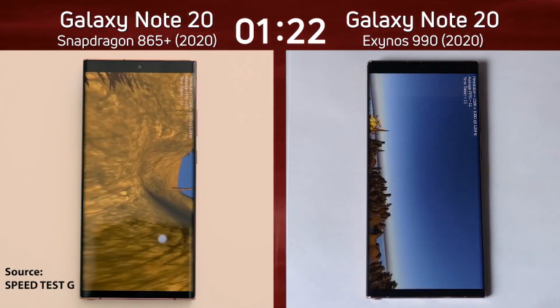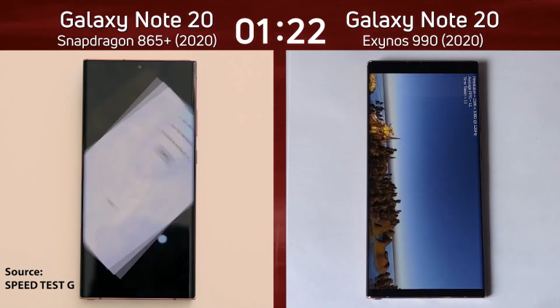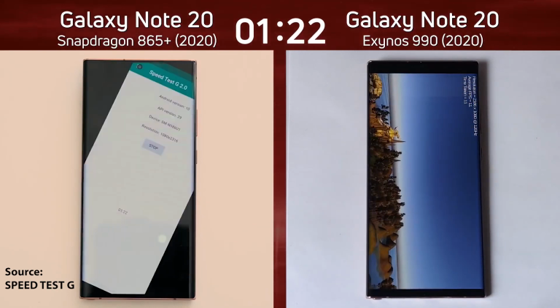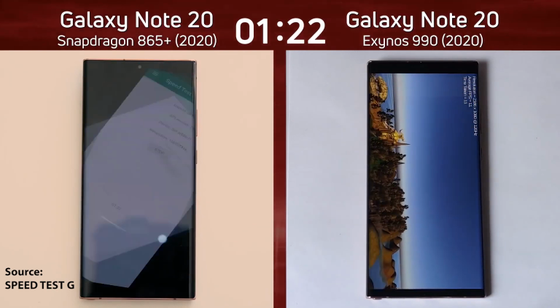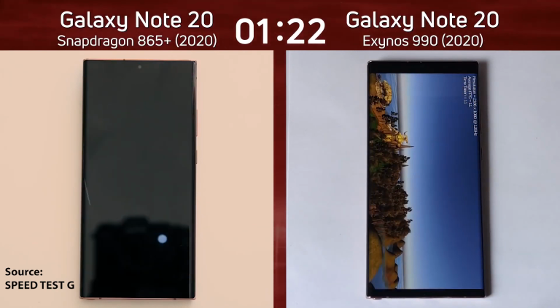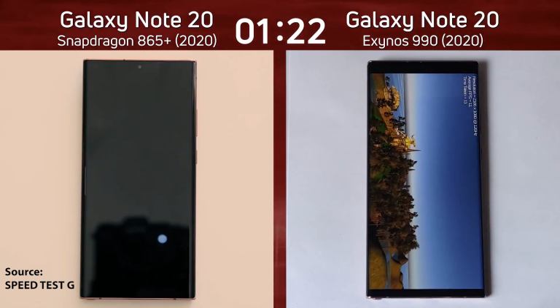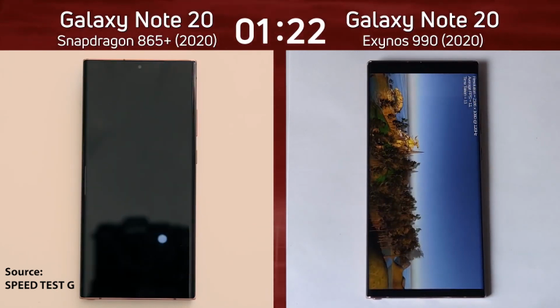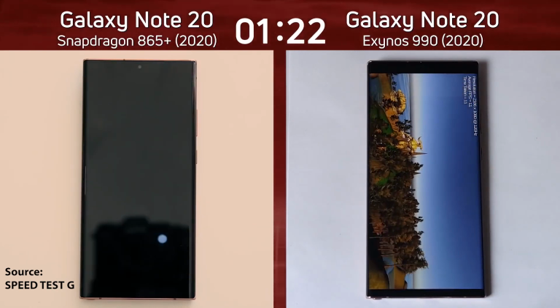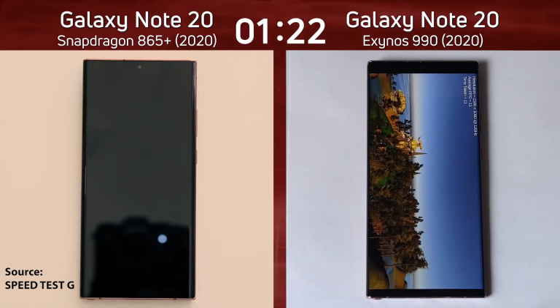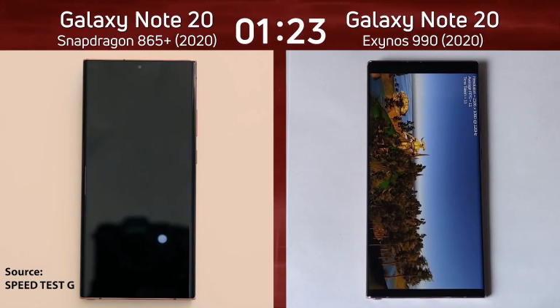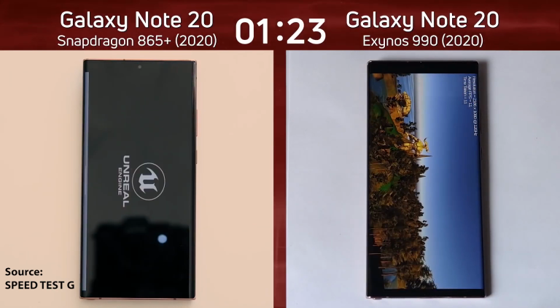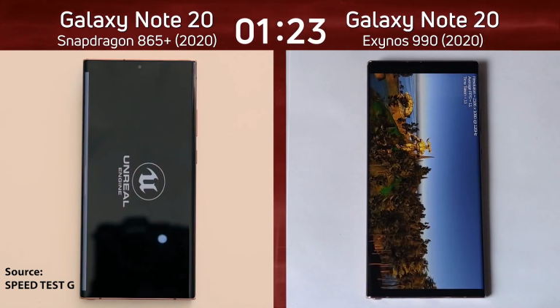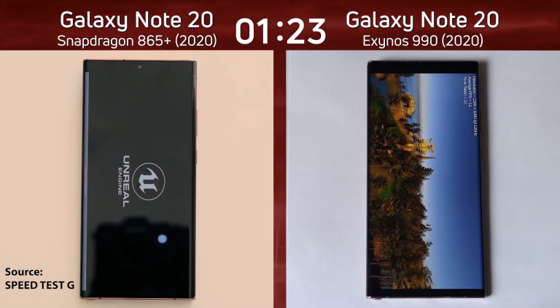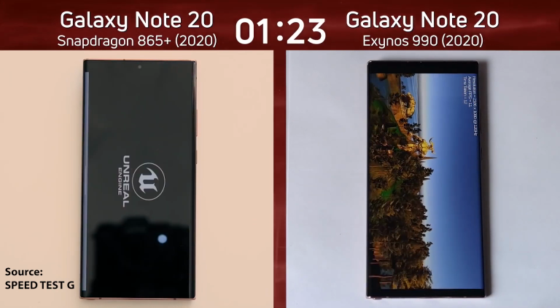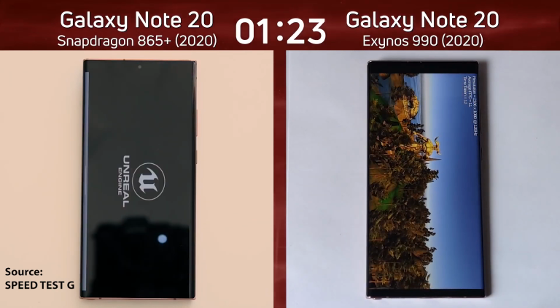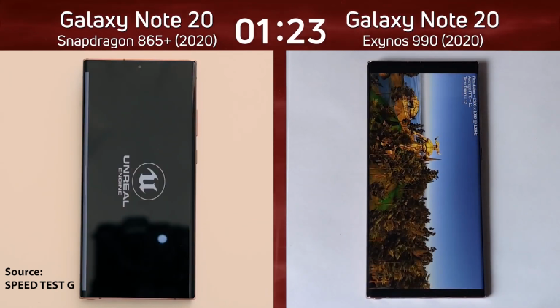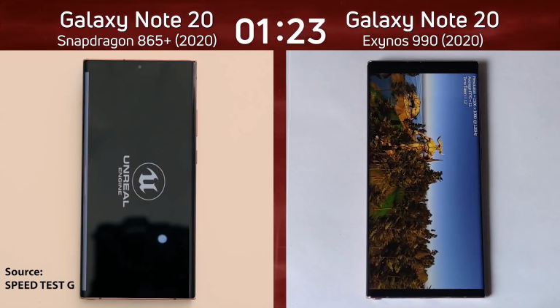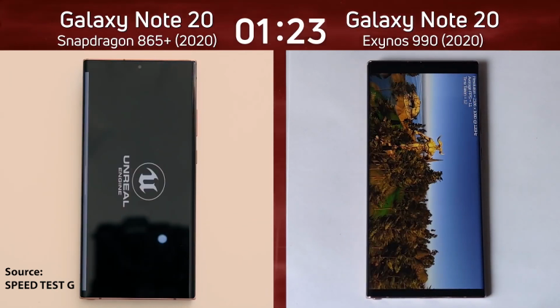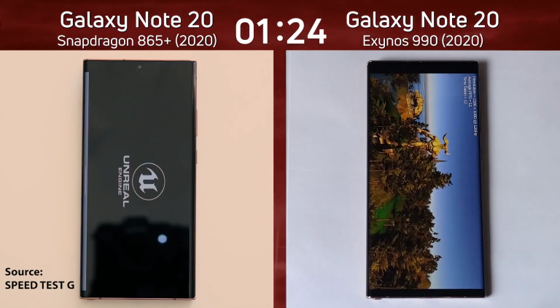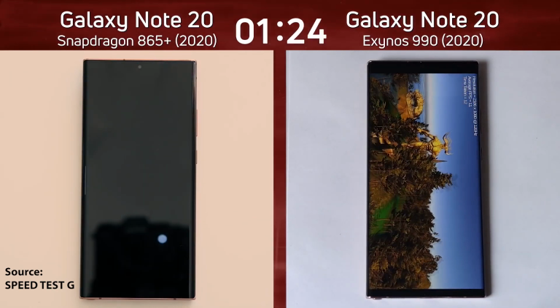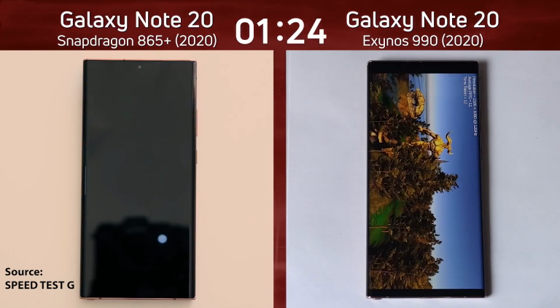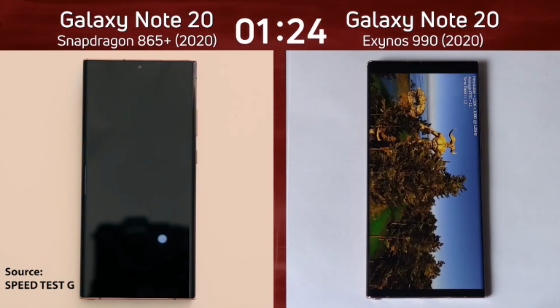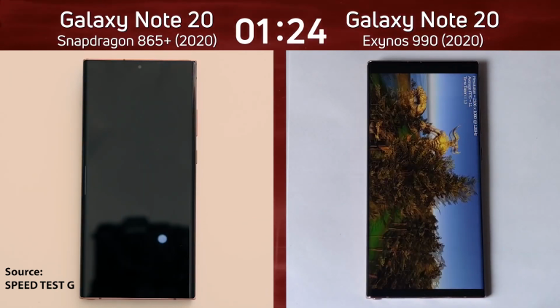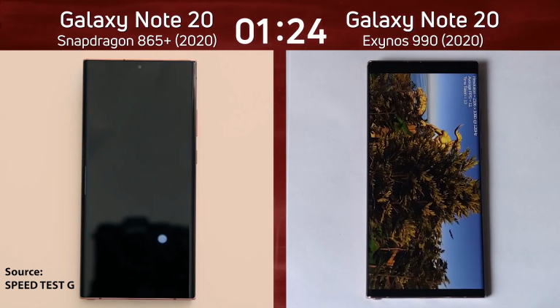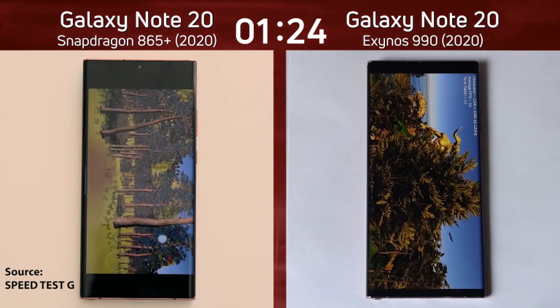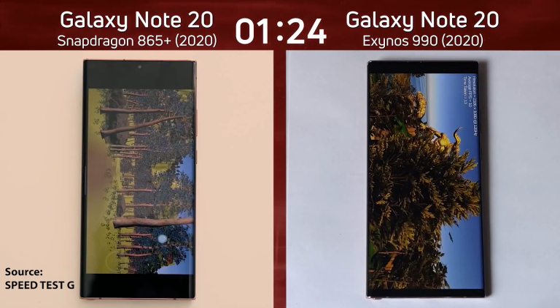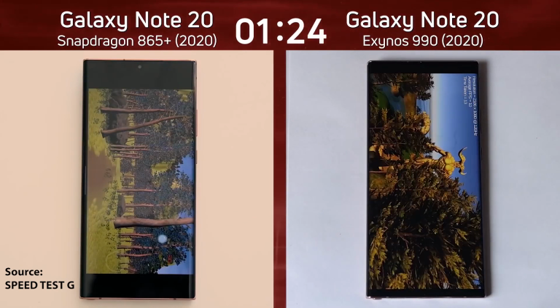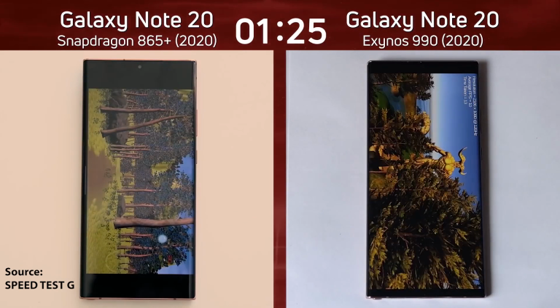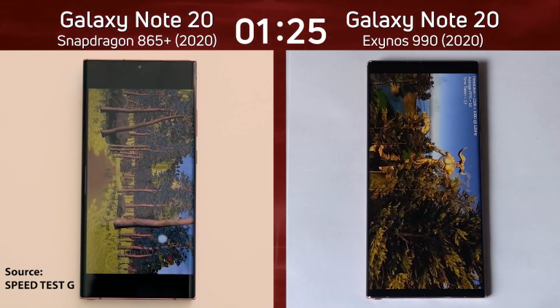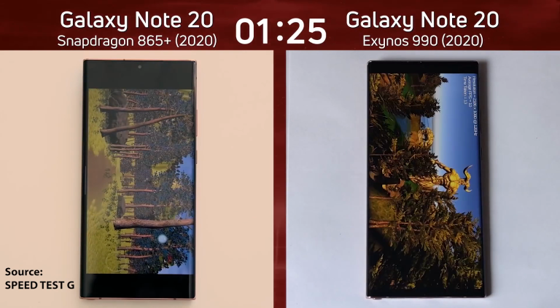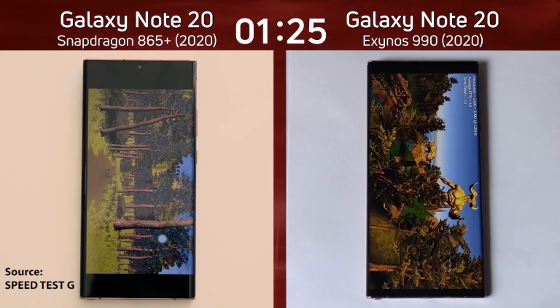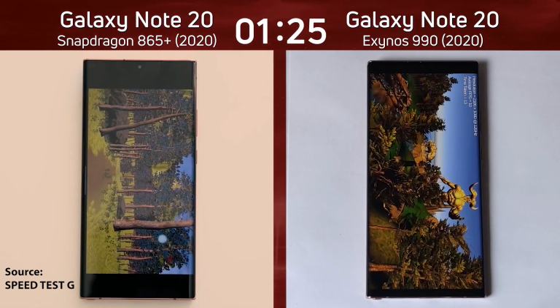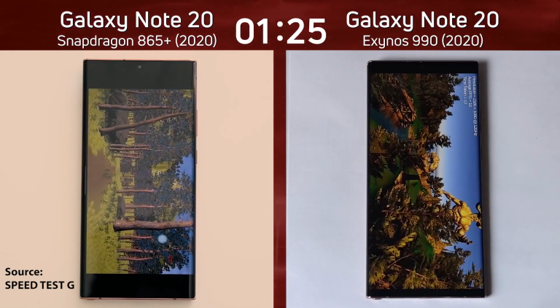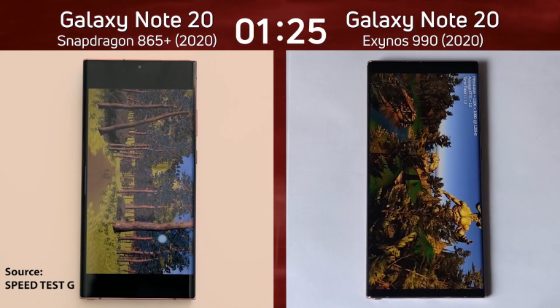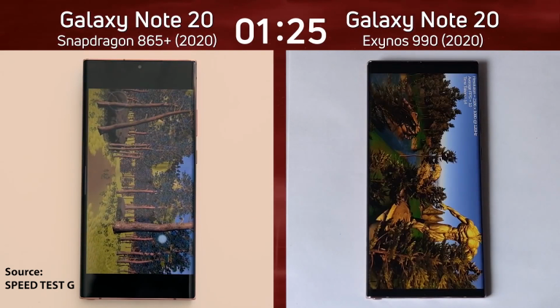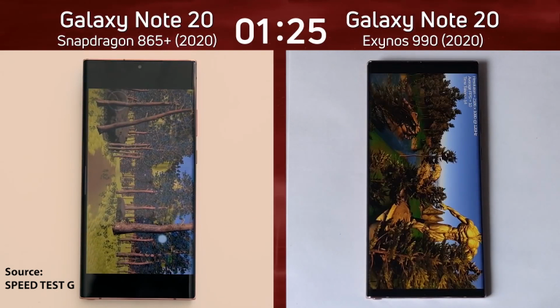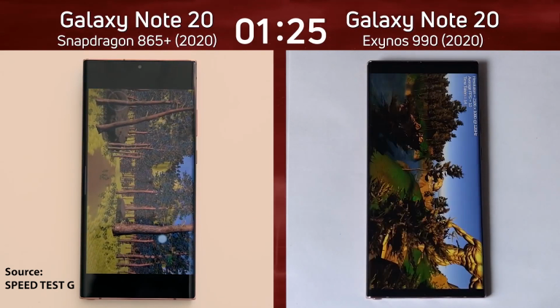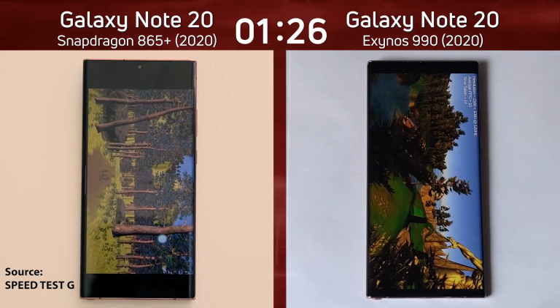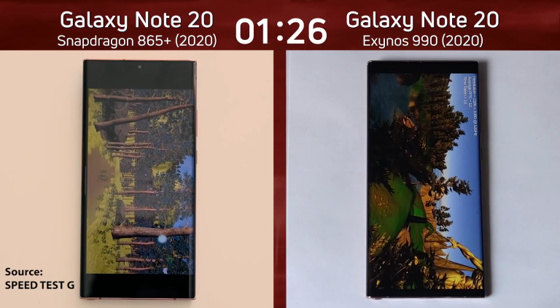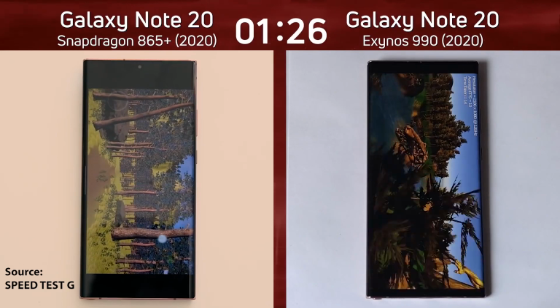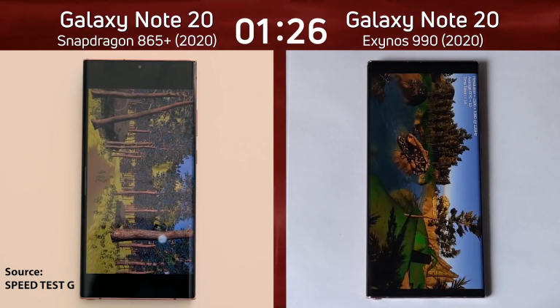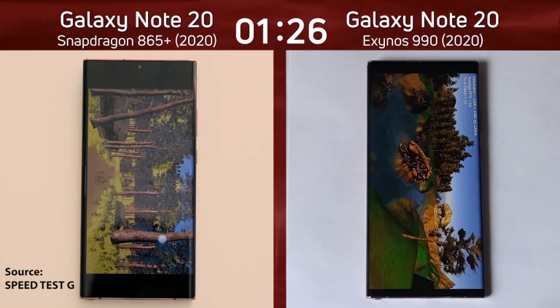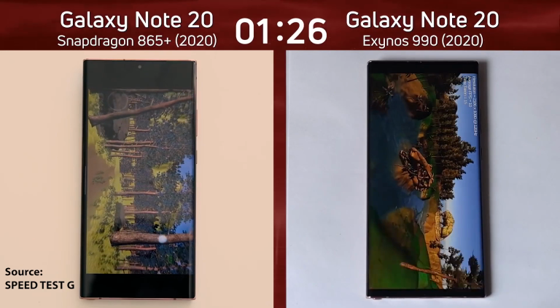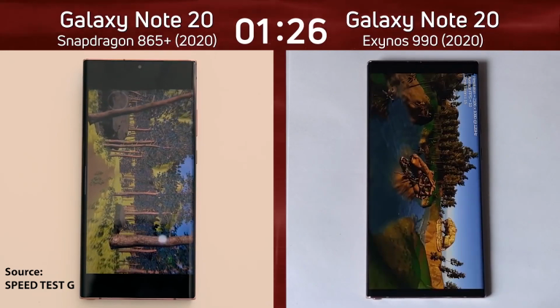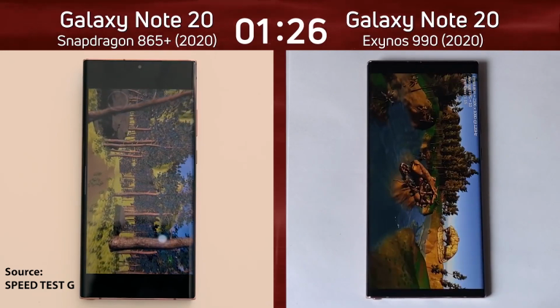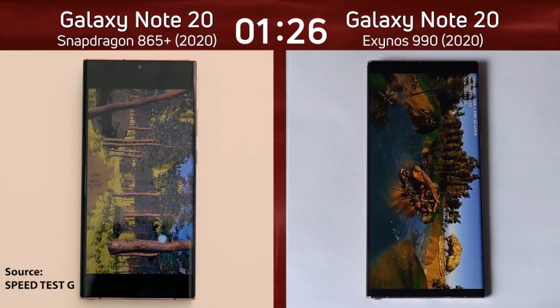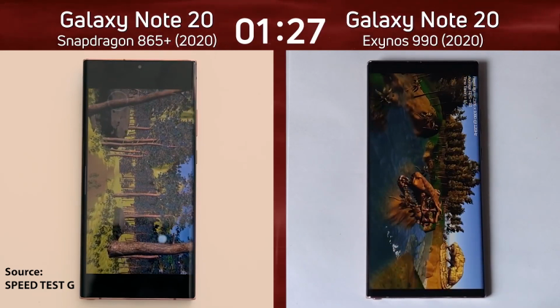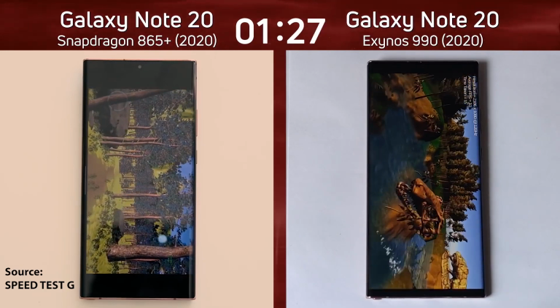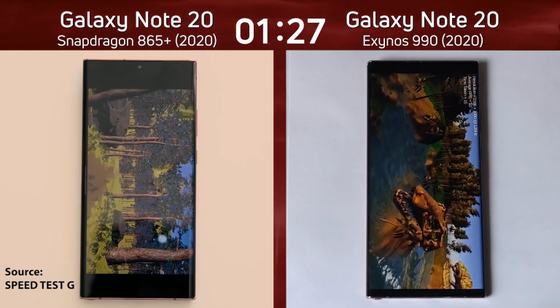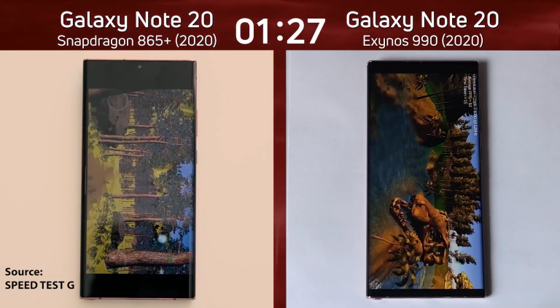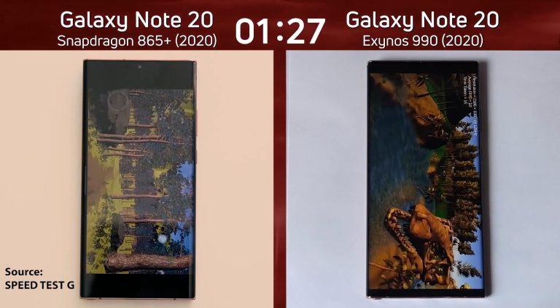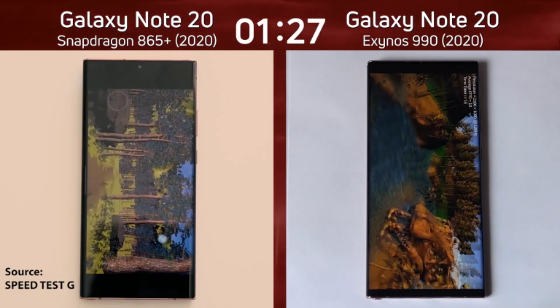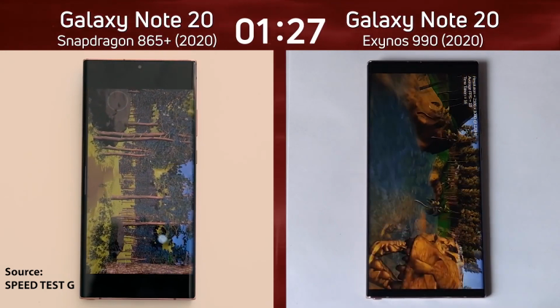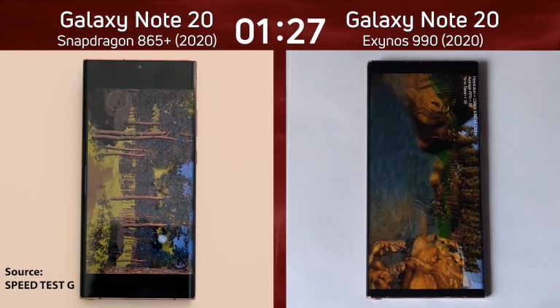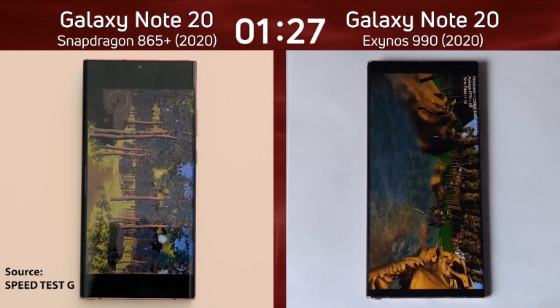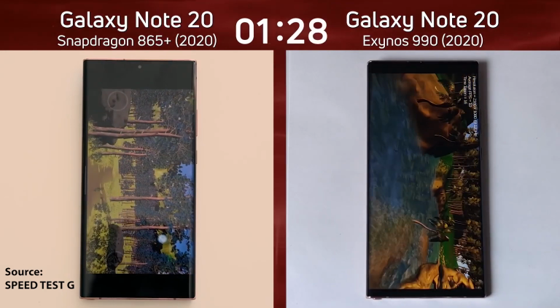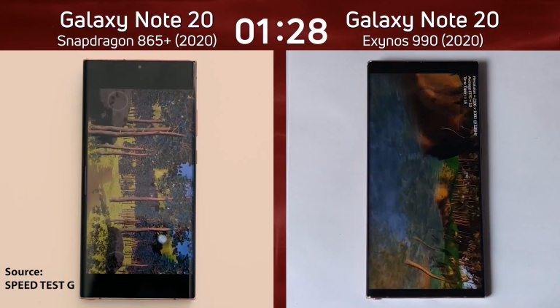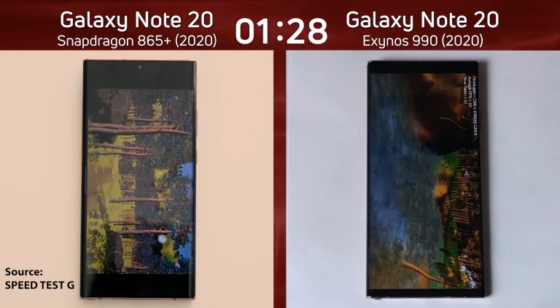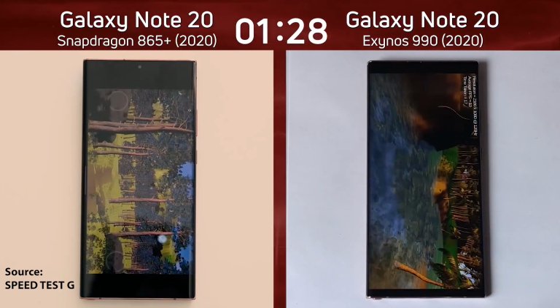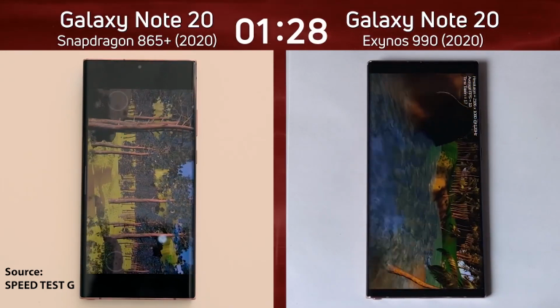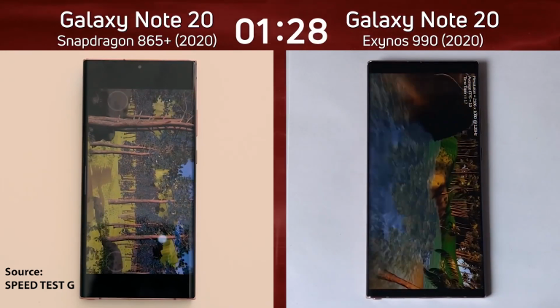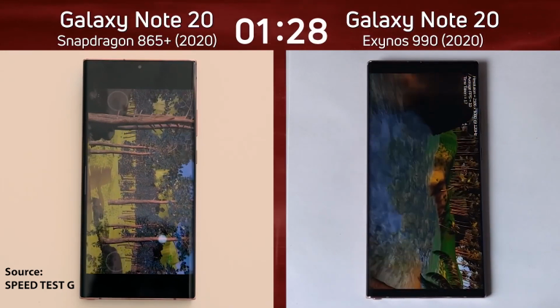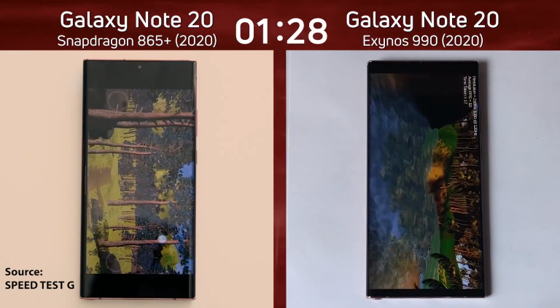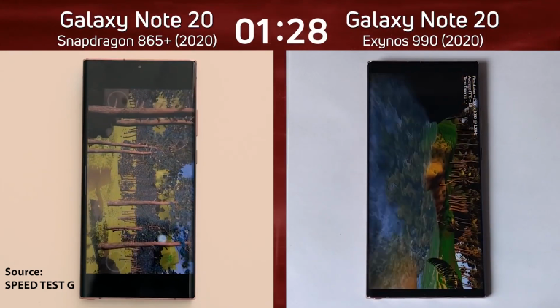Either way, the Galaxy Note 20 Ultra should have similar results, since it's powered by the same chipset as the base model.